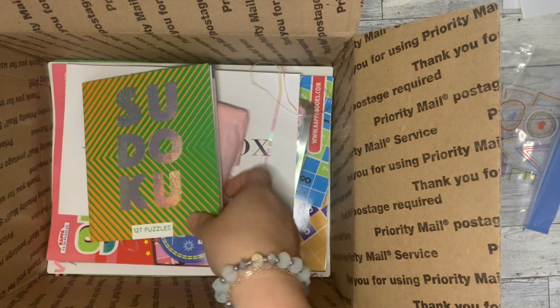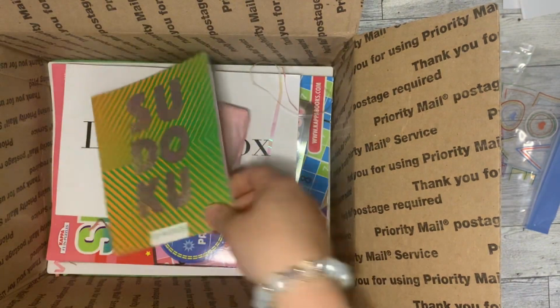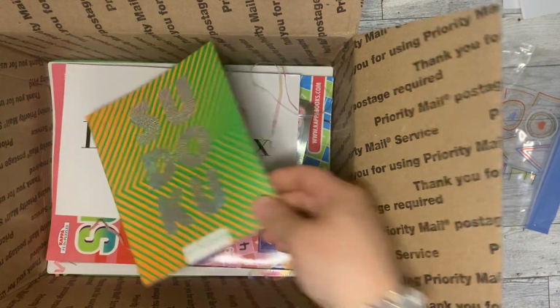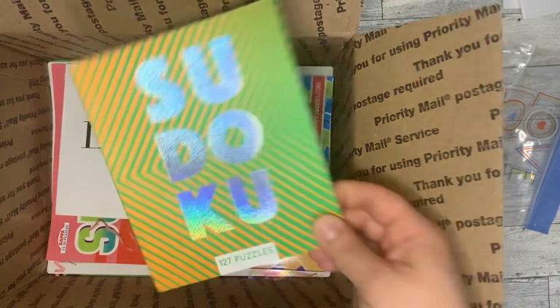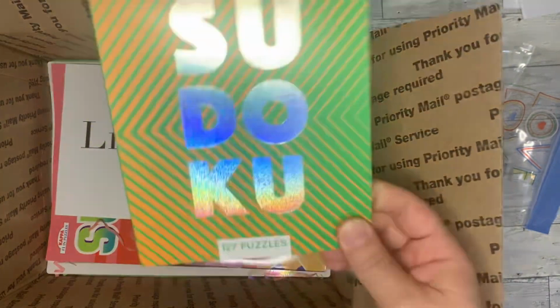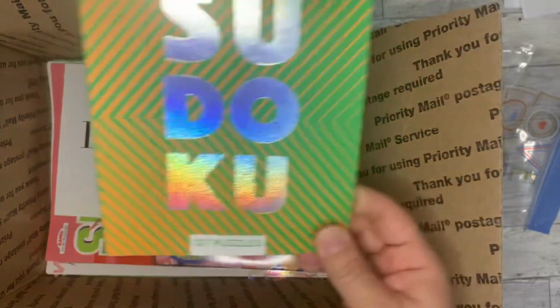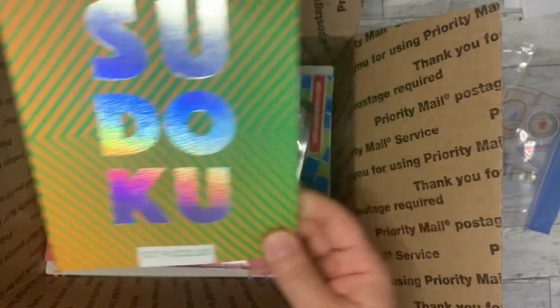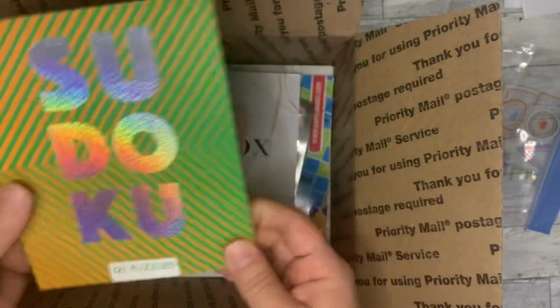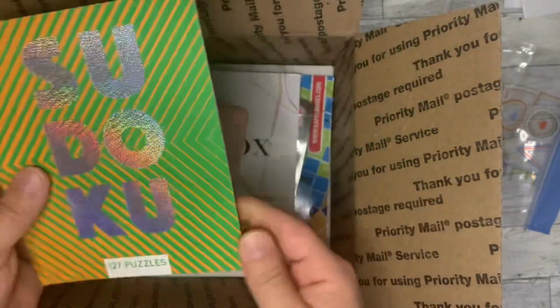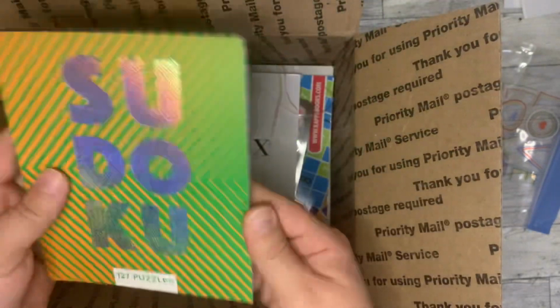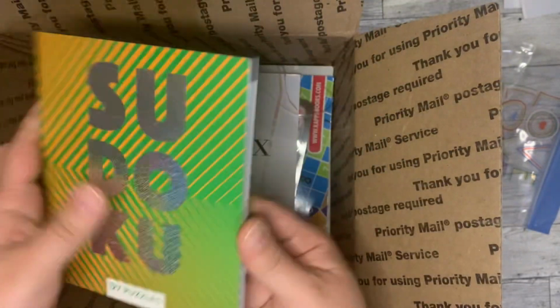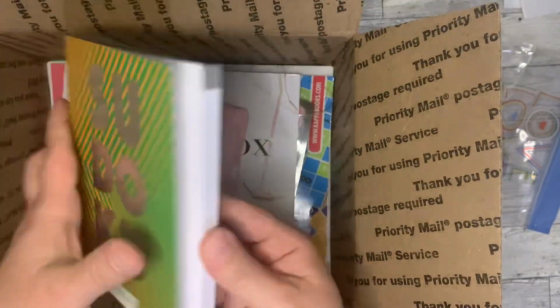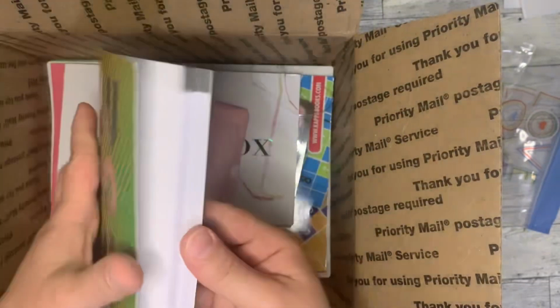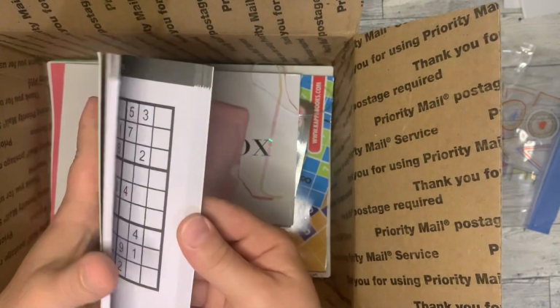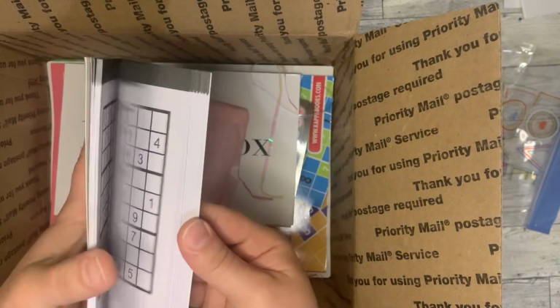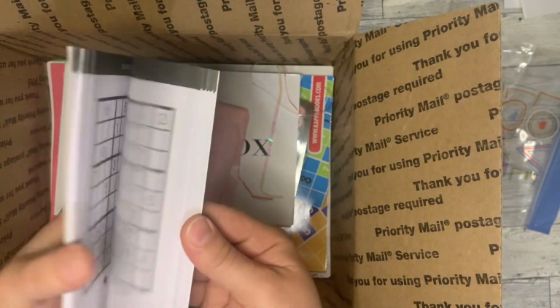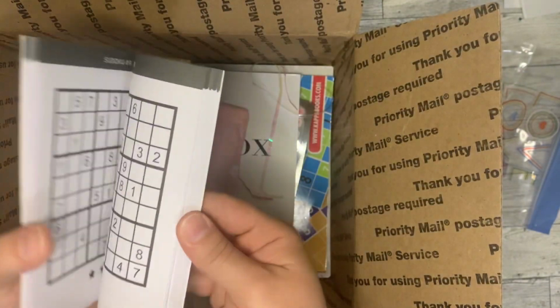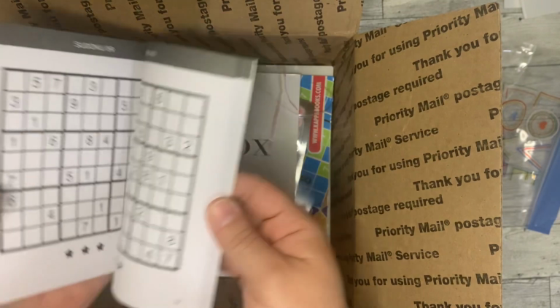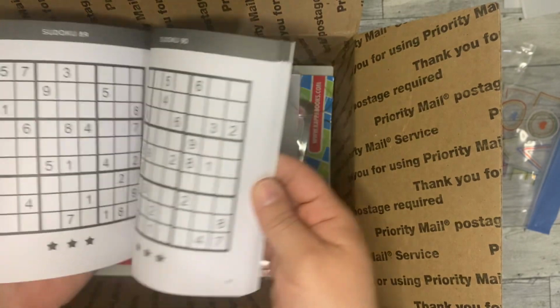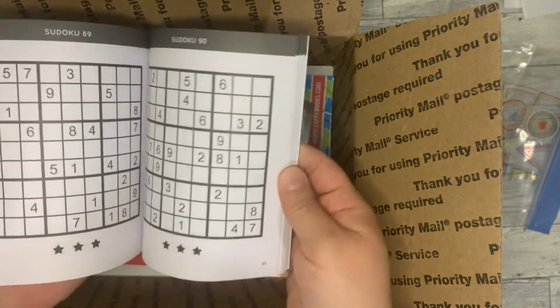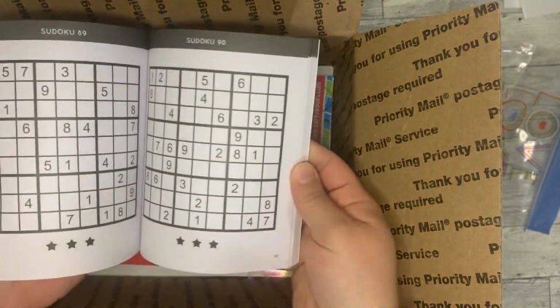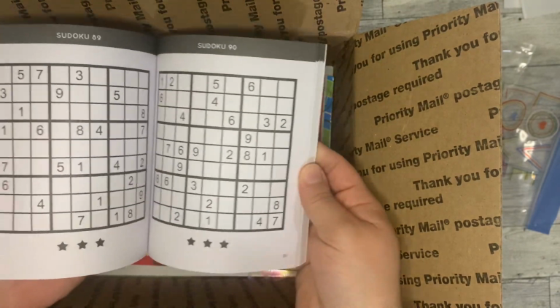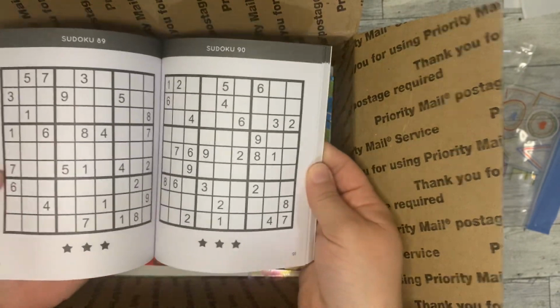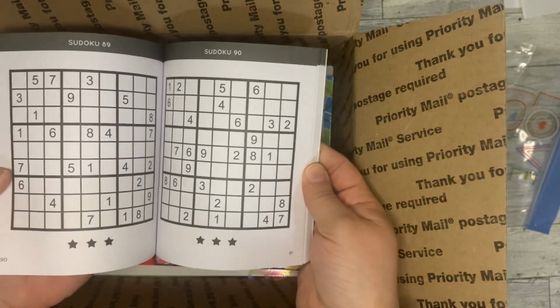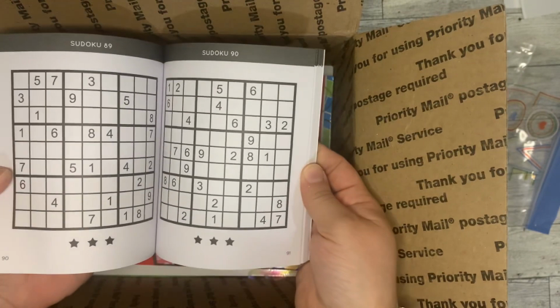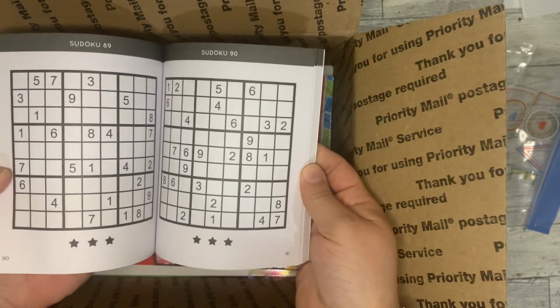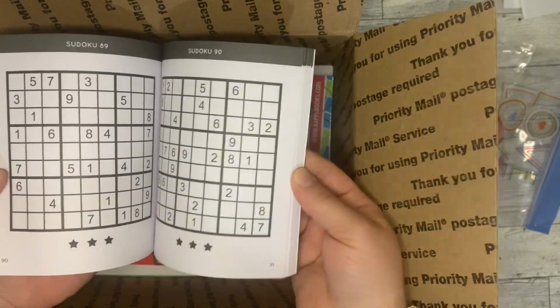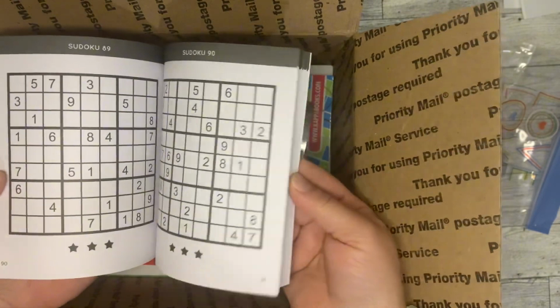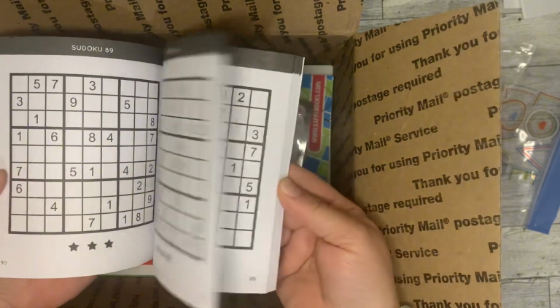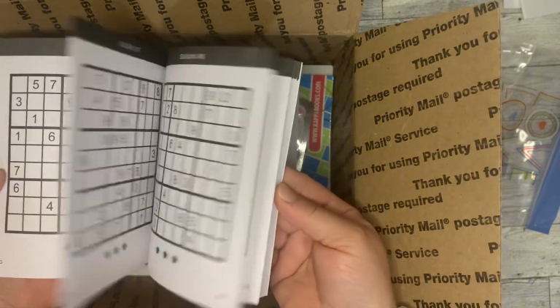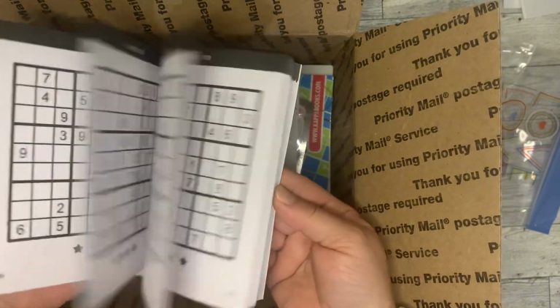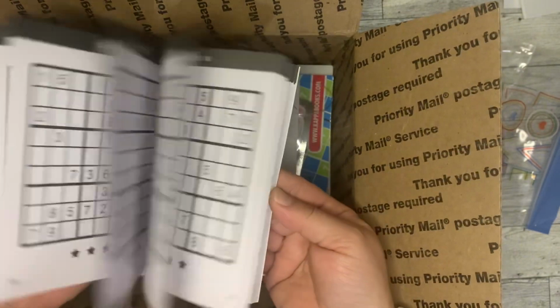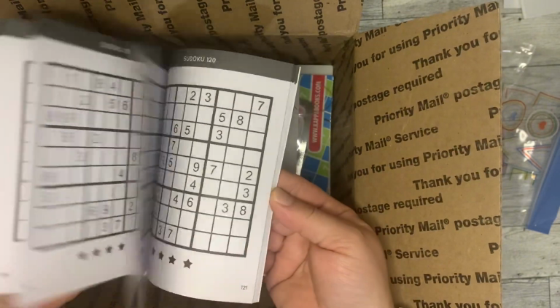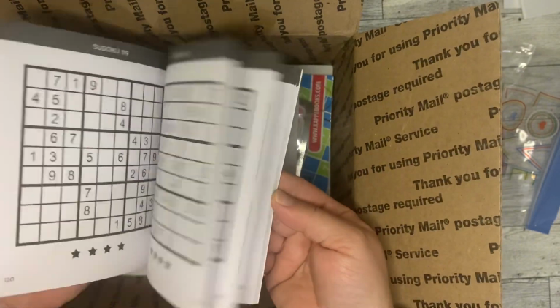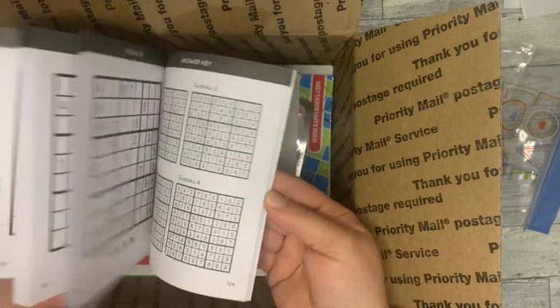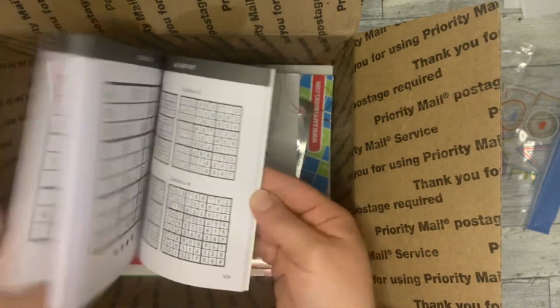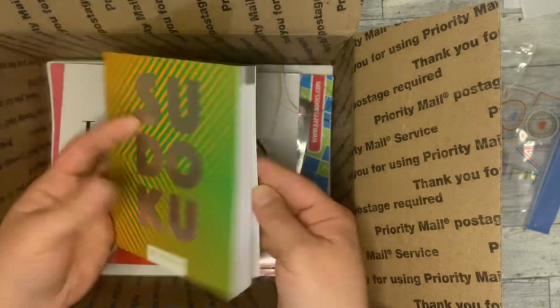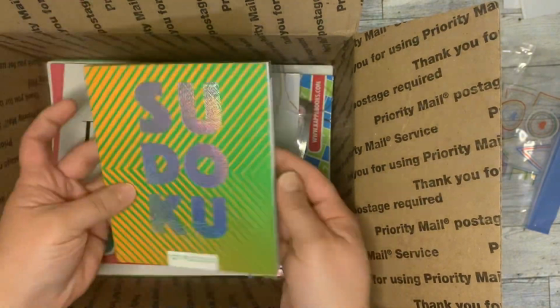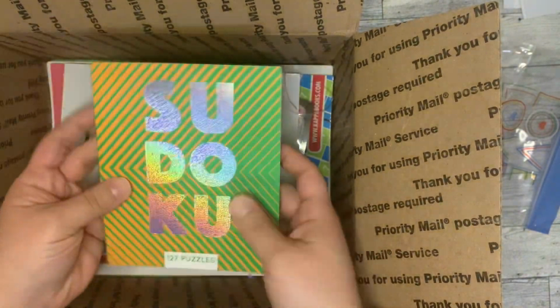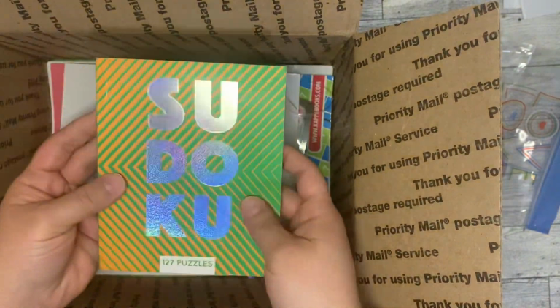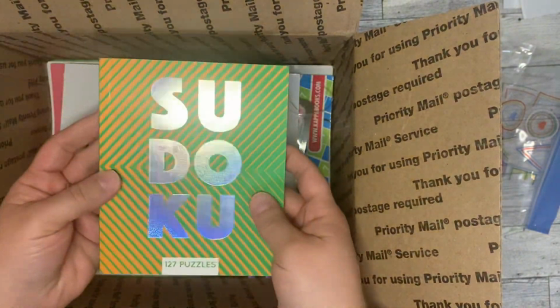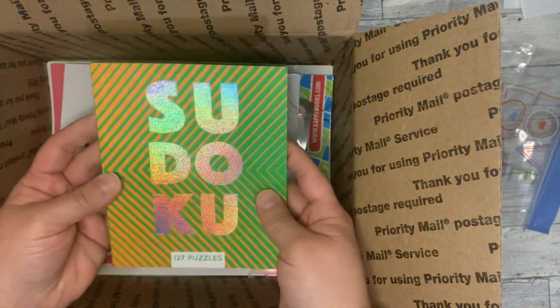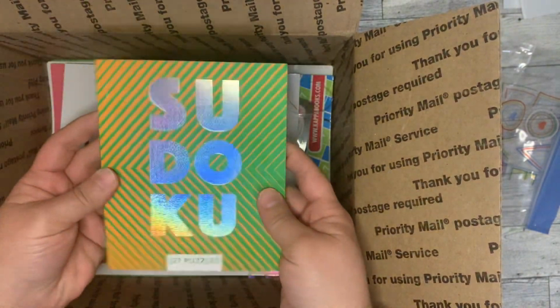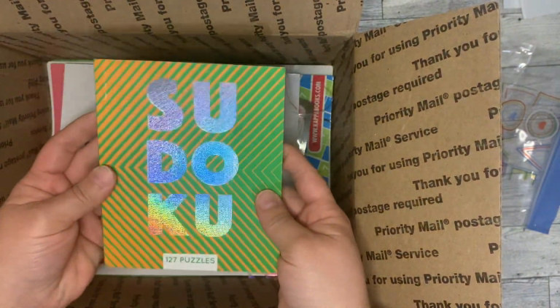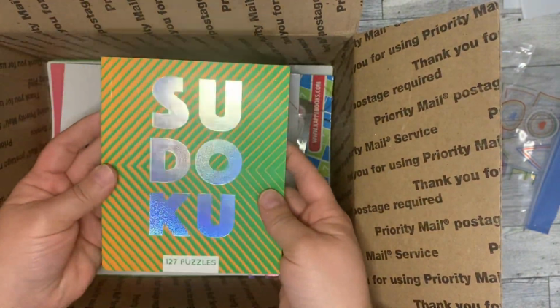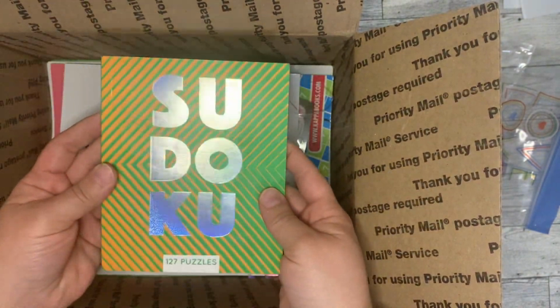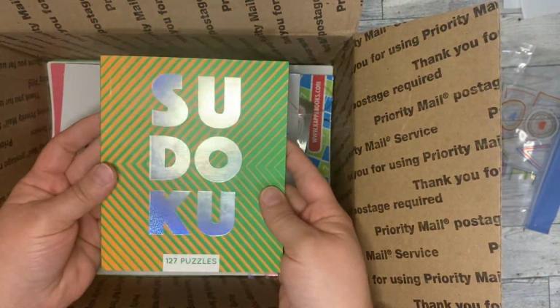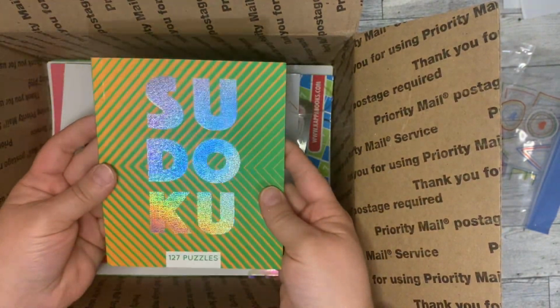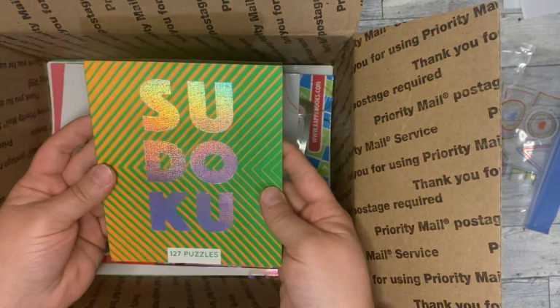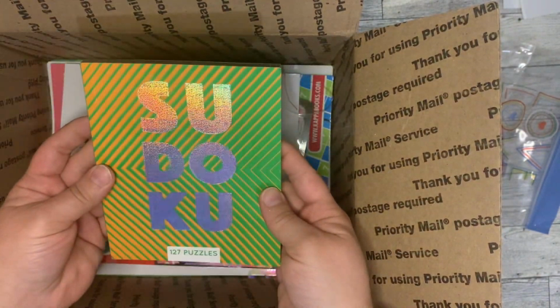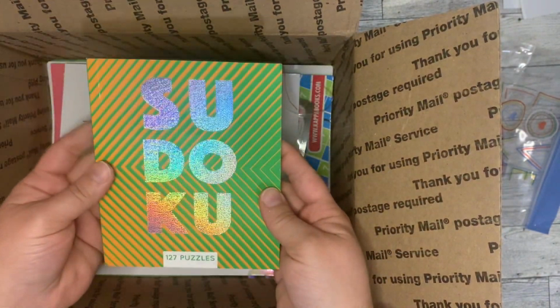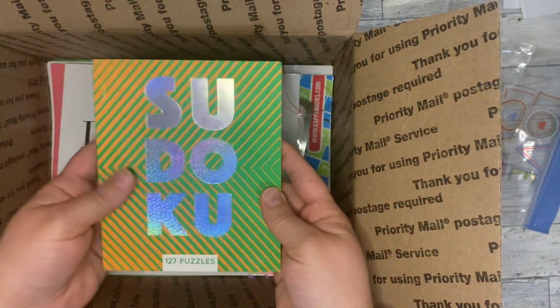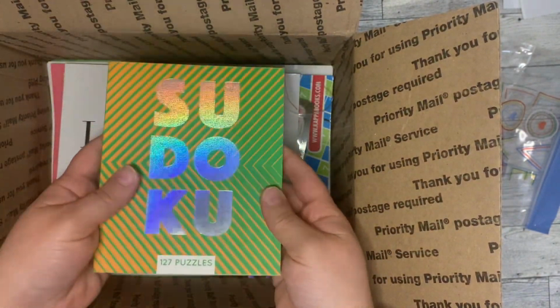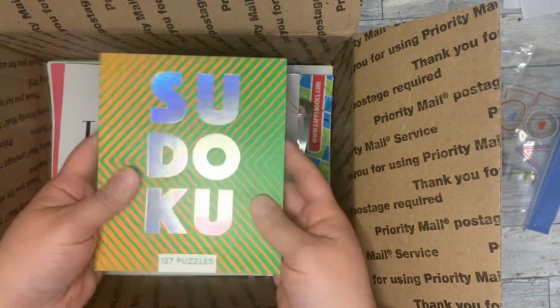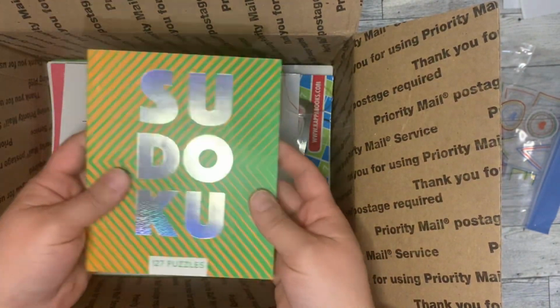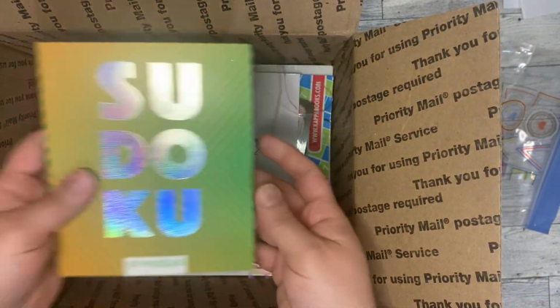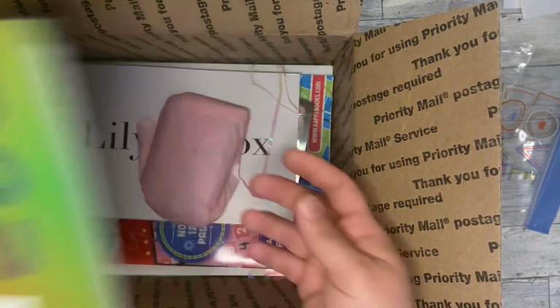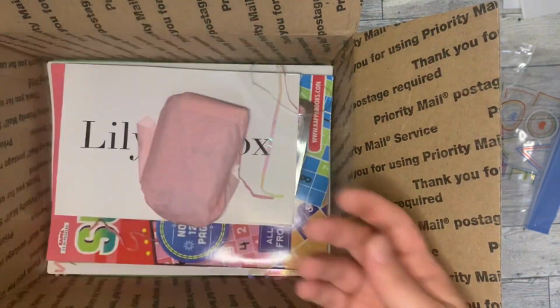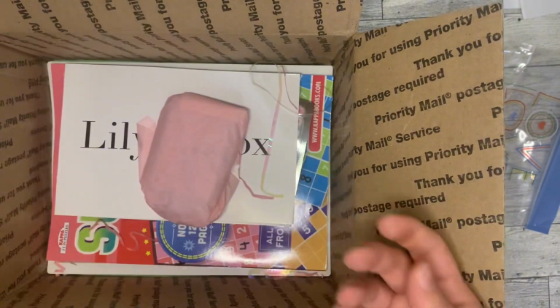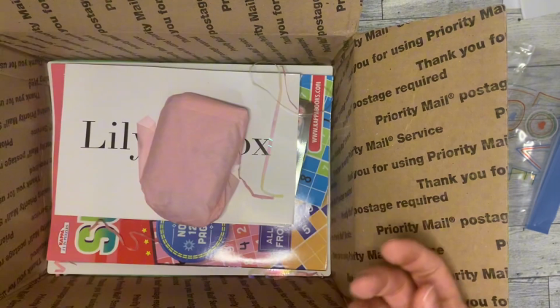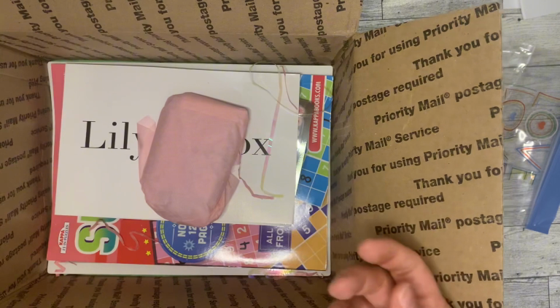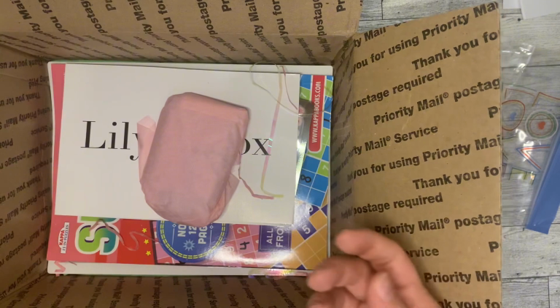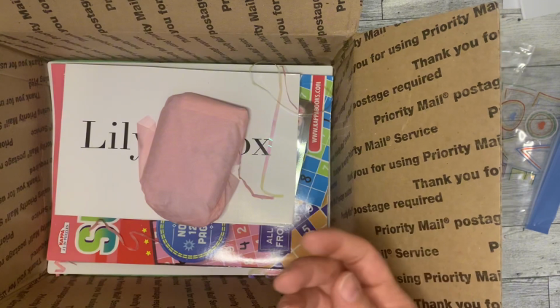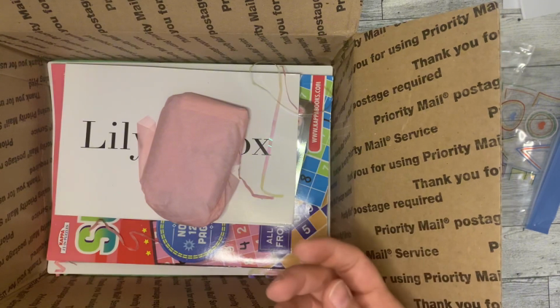And then some more Sudoku puzzles. I like this one — you can fit it in your purse and I can use these on lunch.